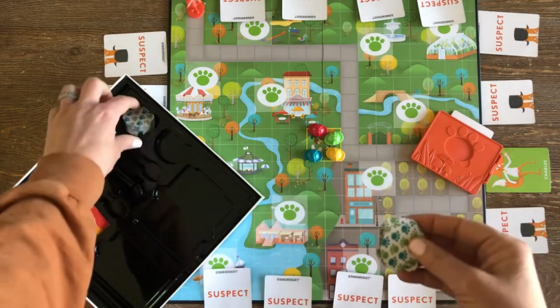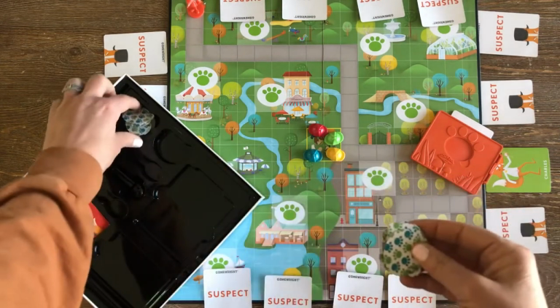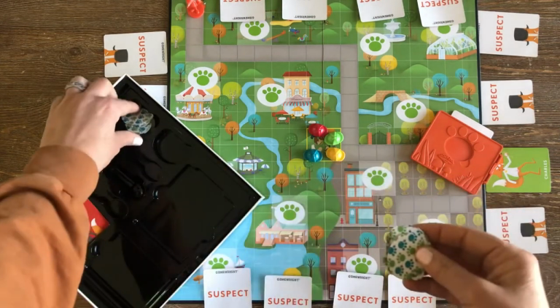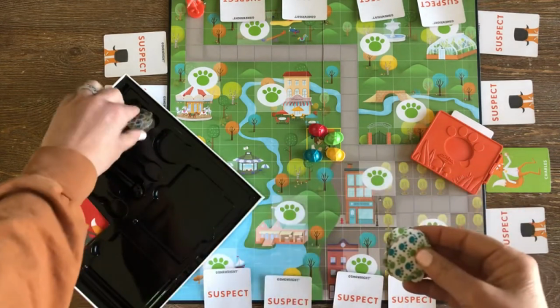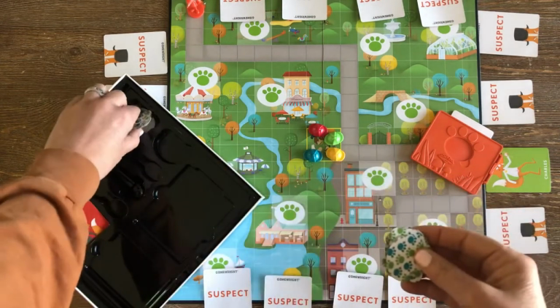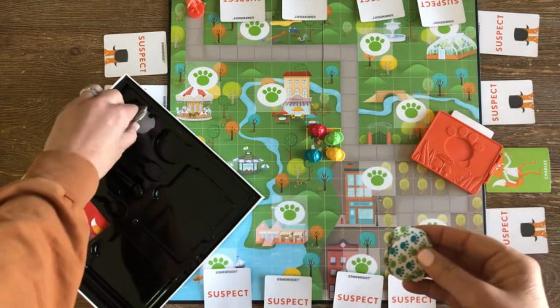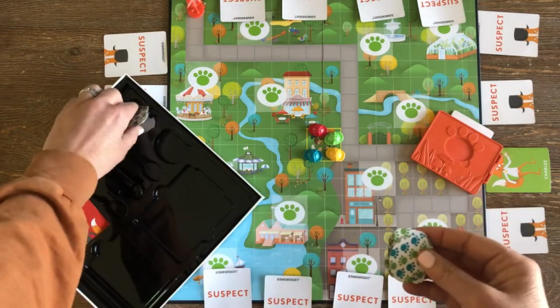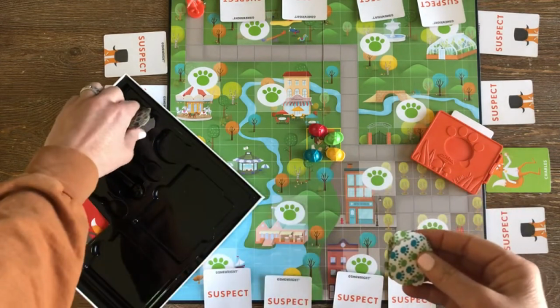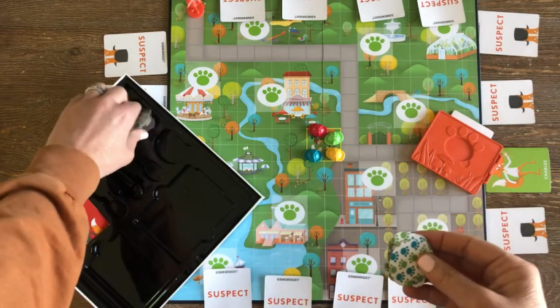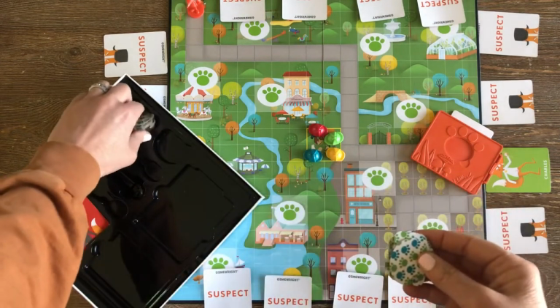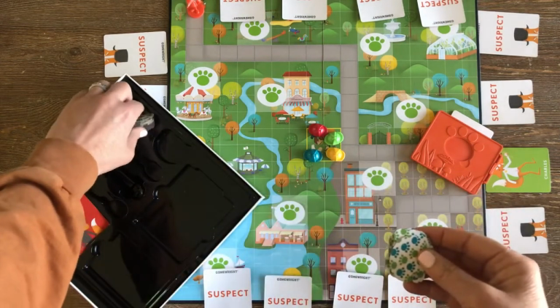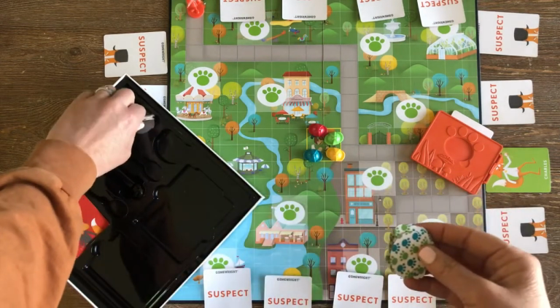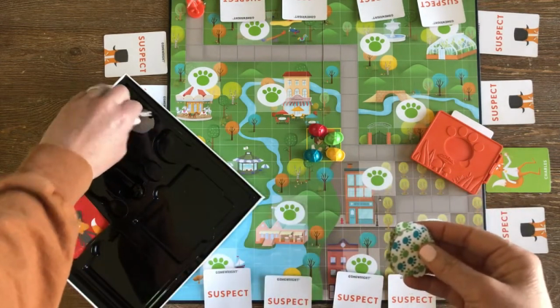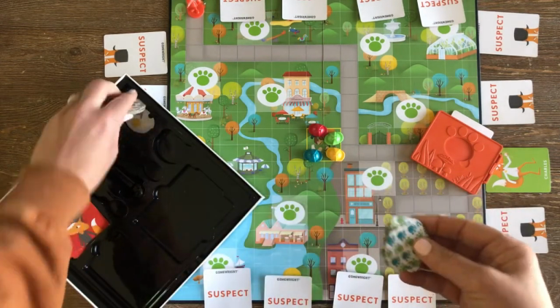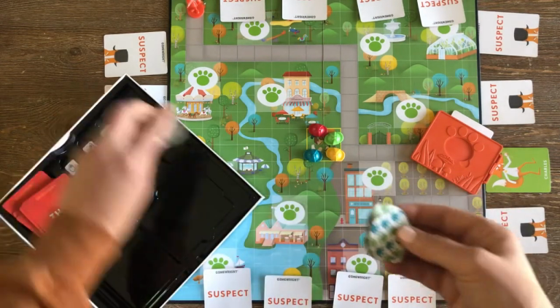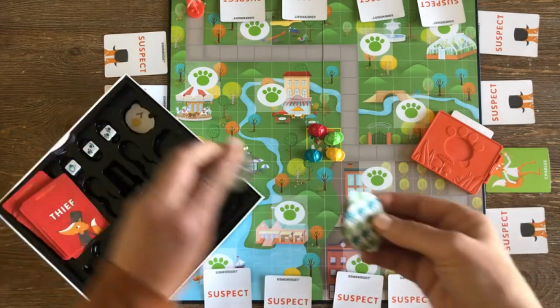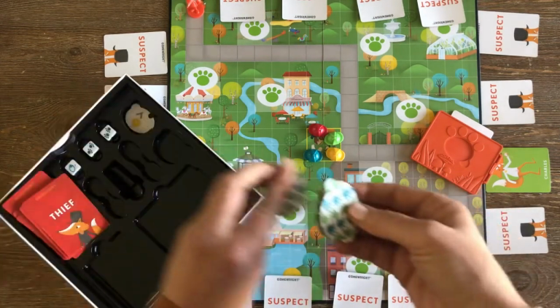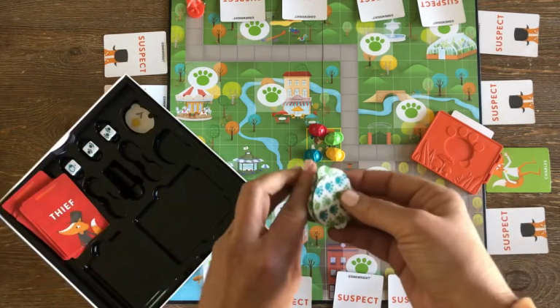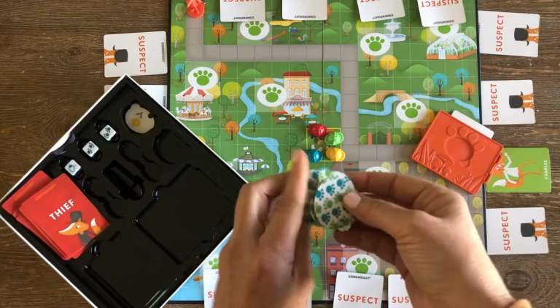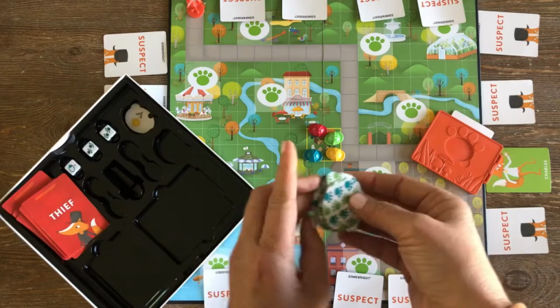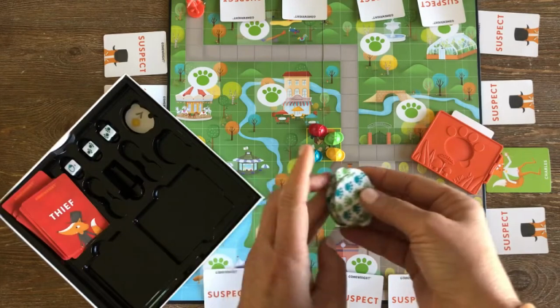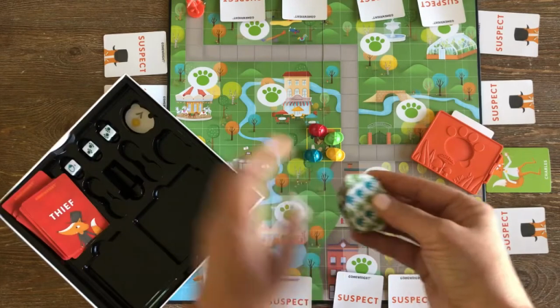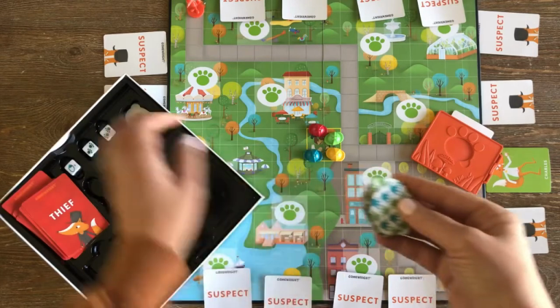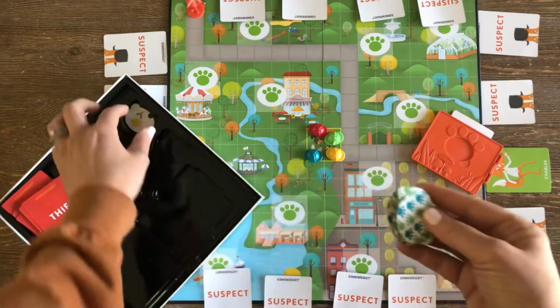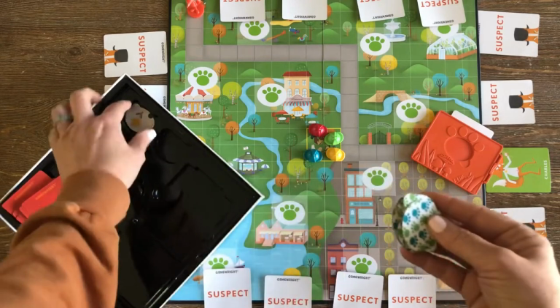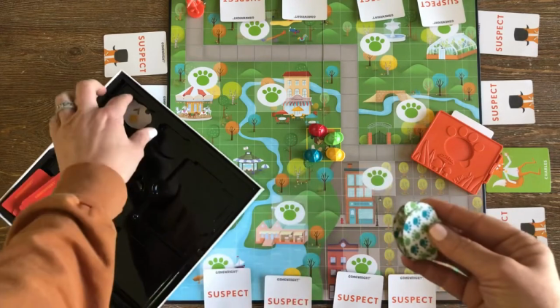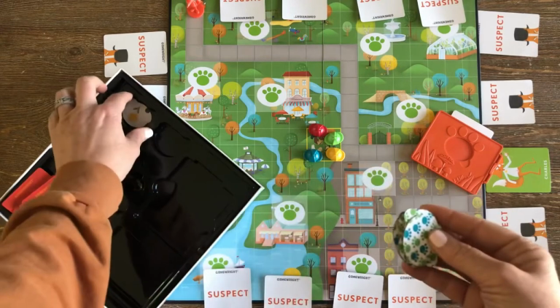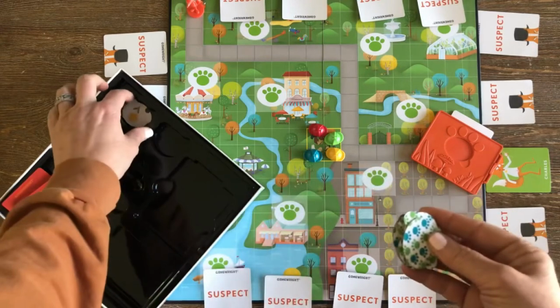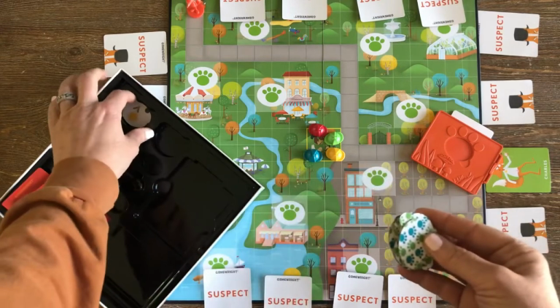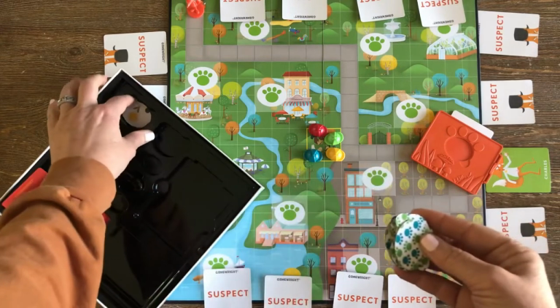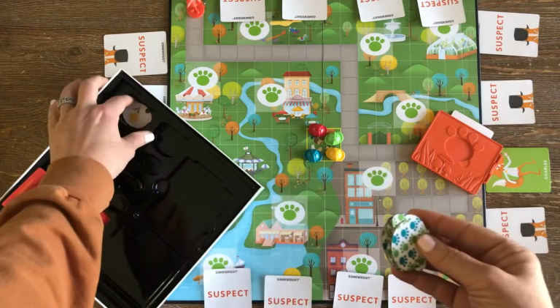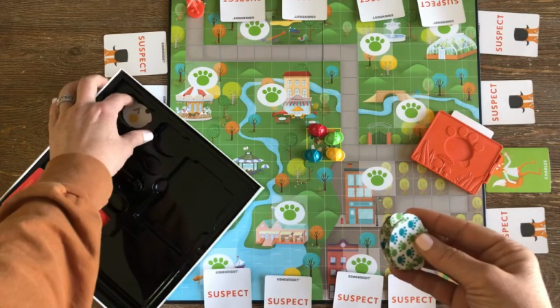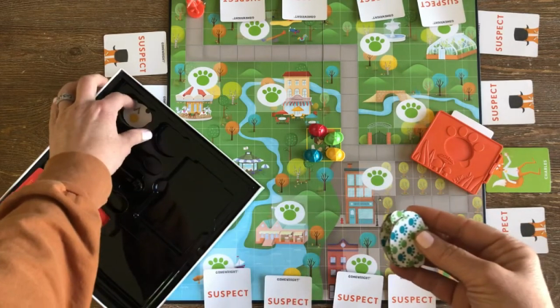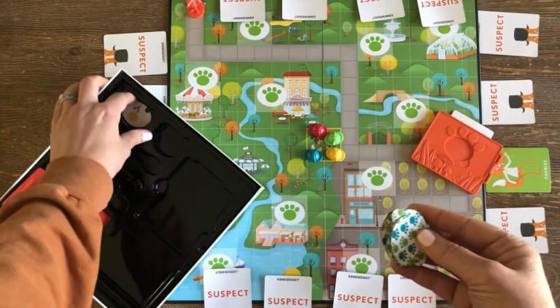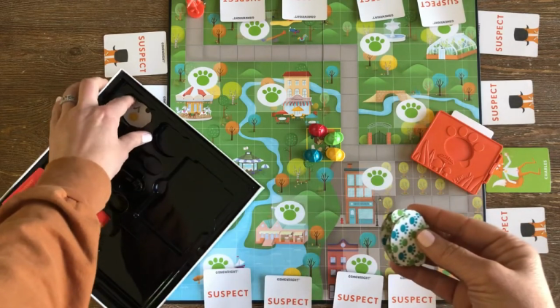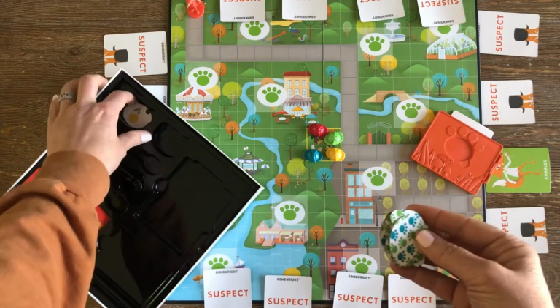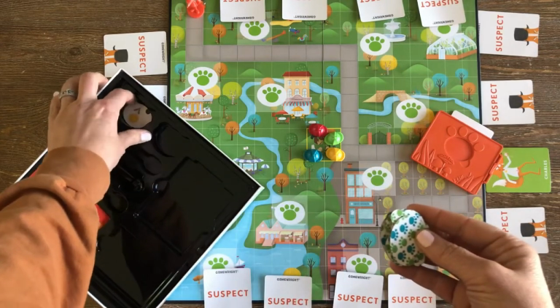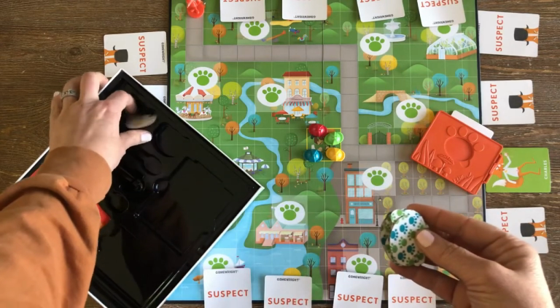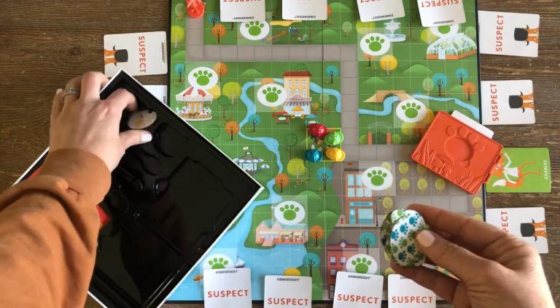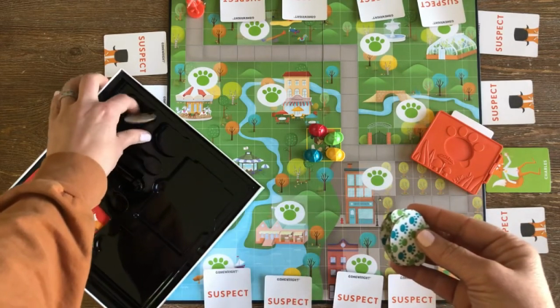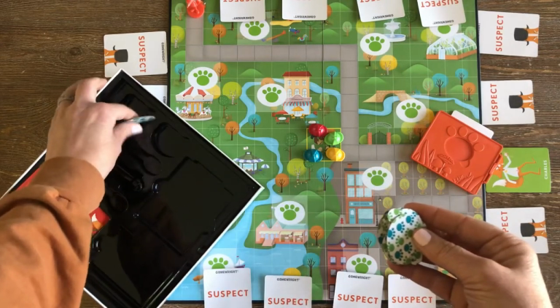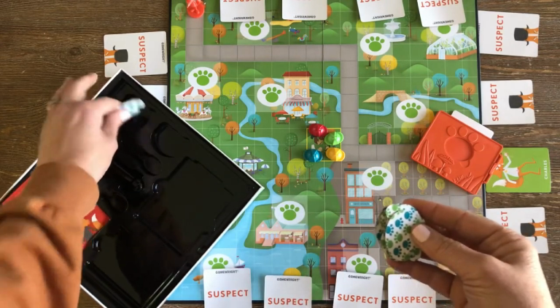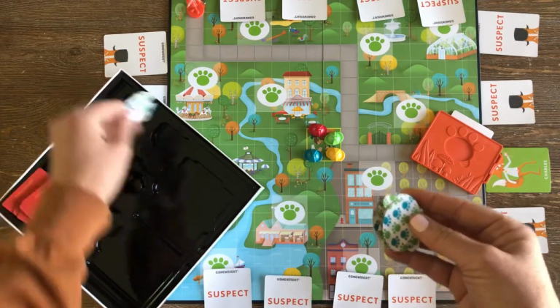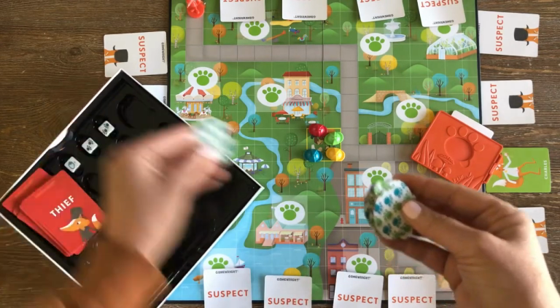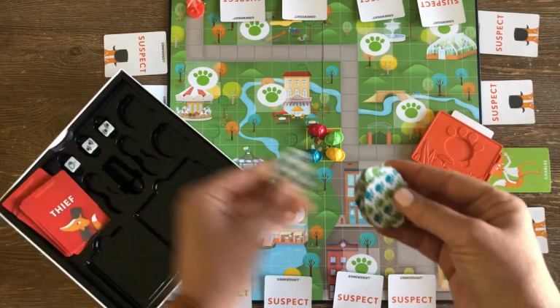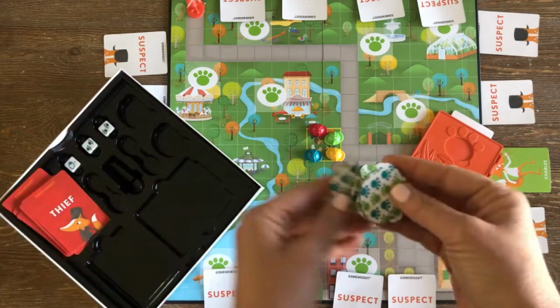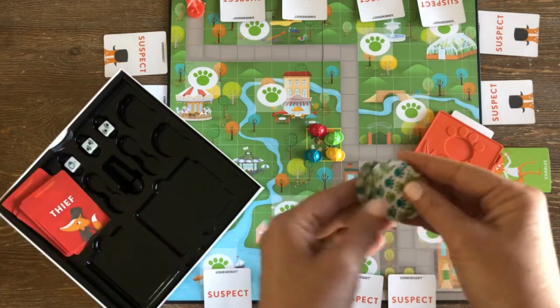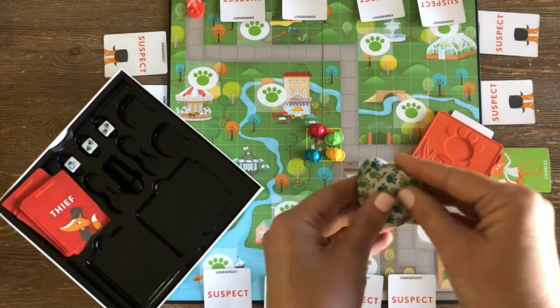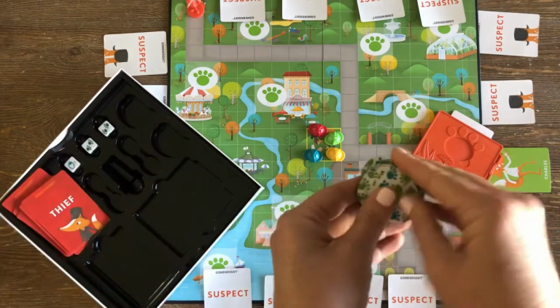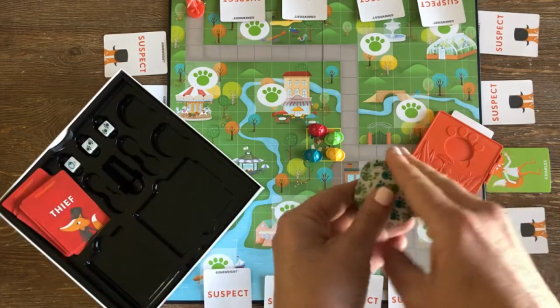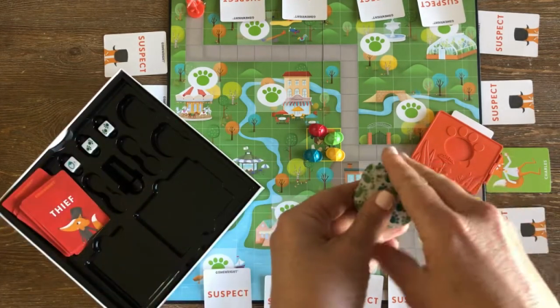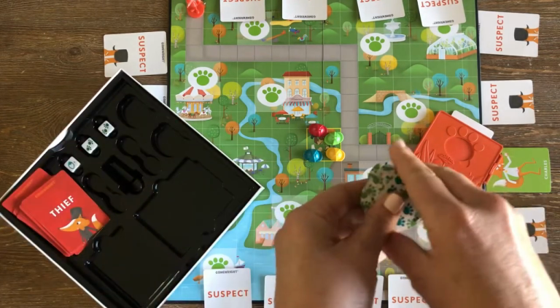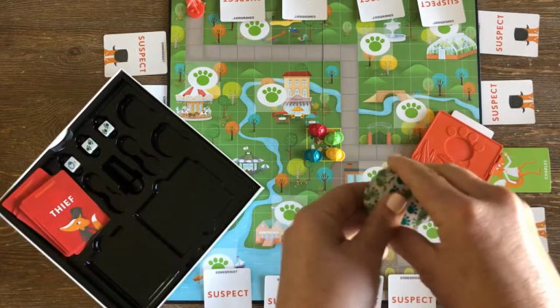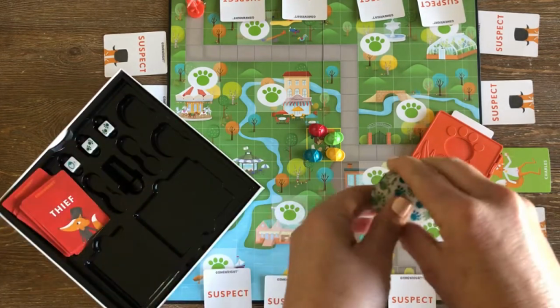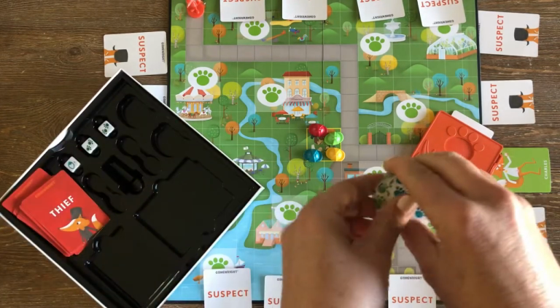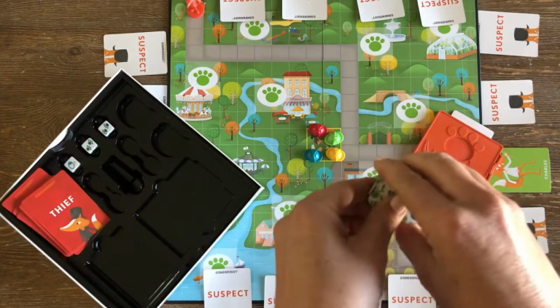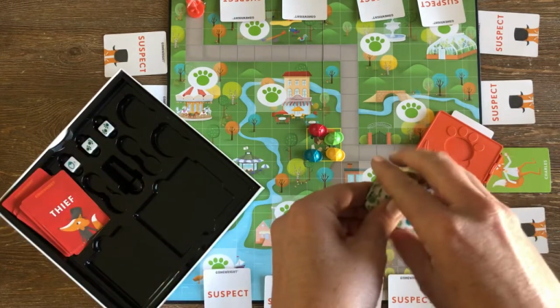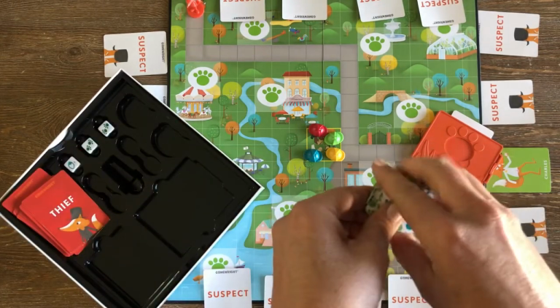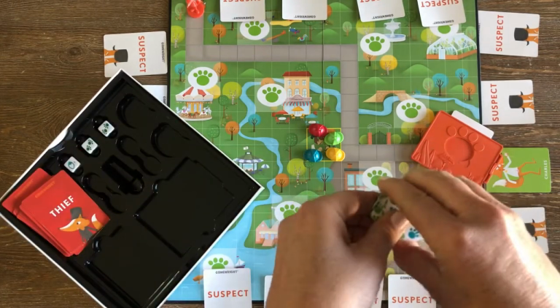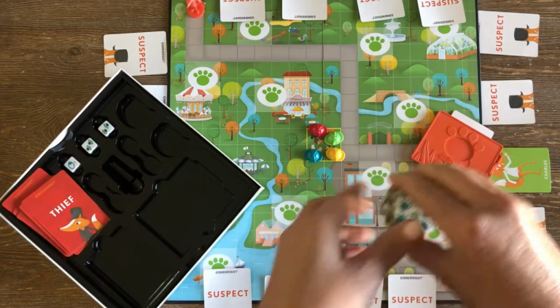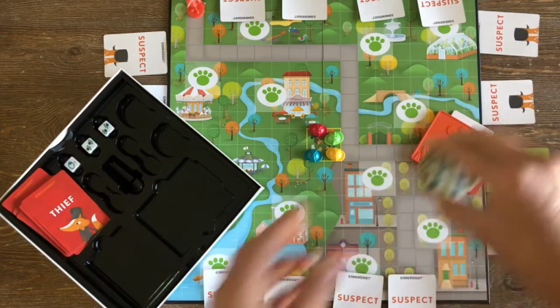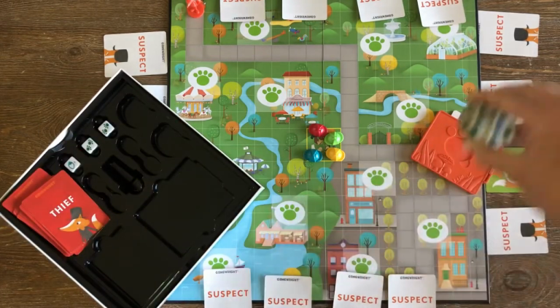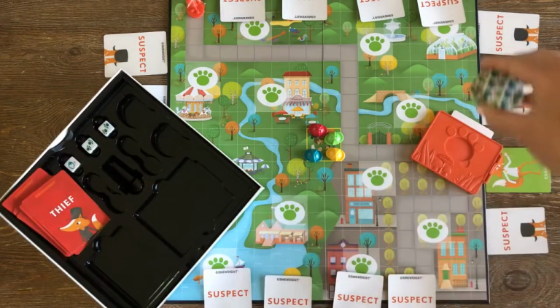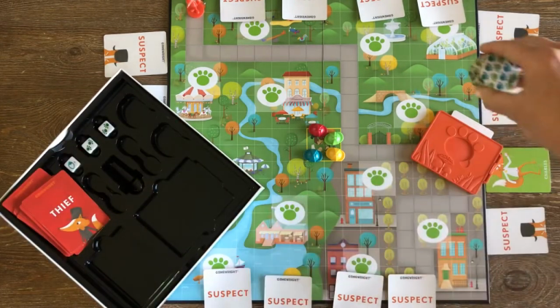Place the stack of clue cards somewhere on the board. The pictures on these cards are of articles of clothing or accessories that the thief is wearing.